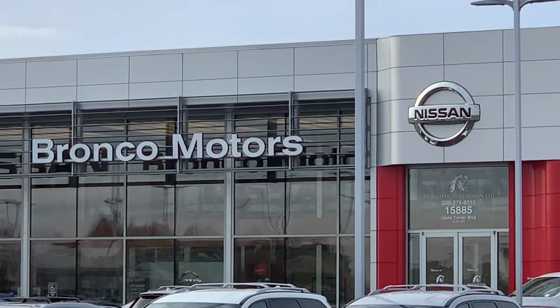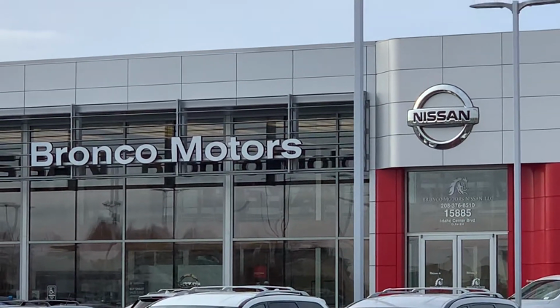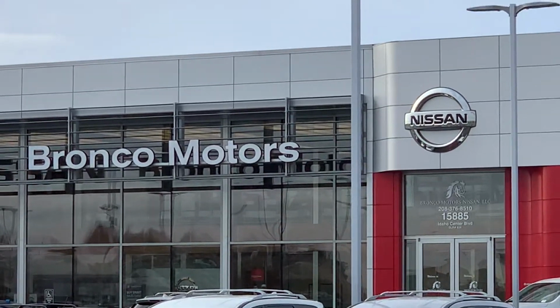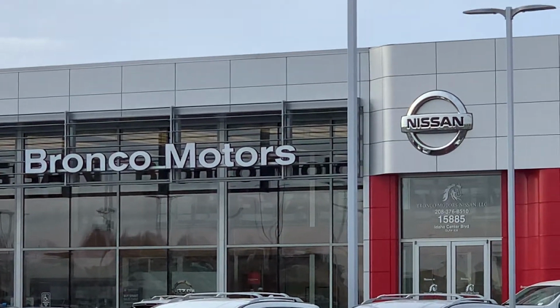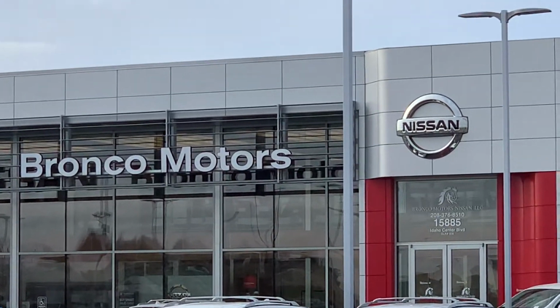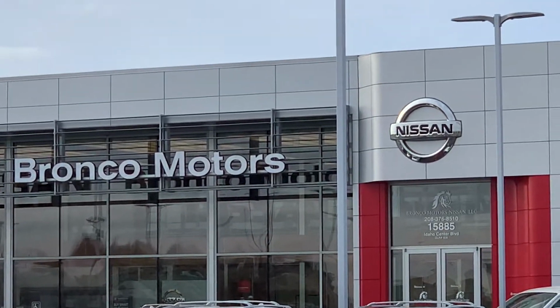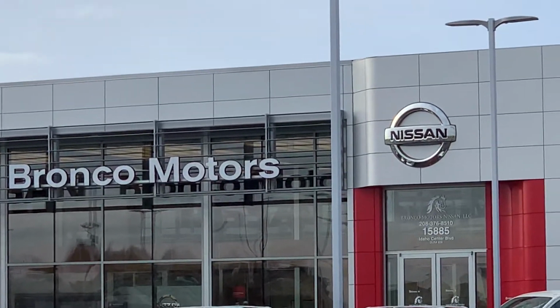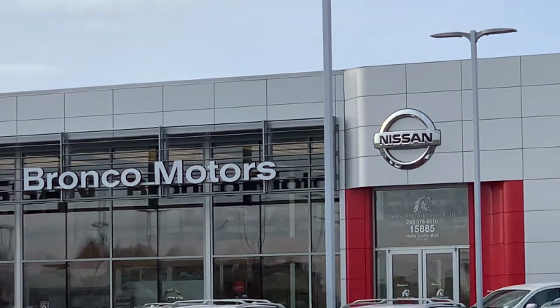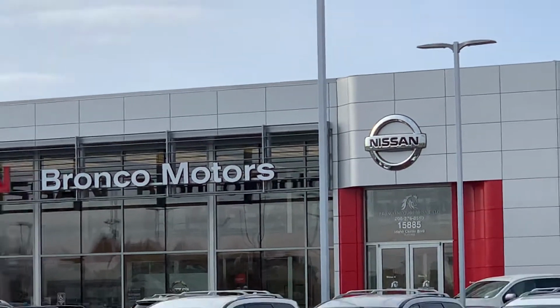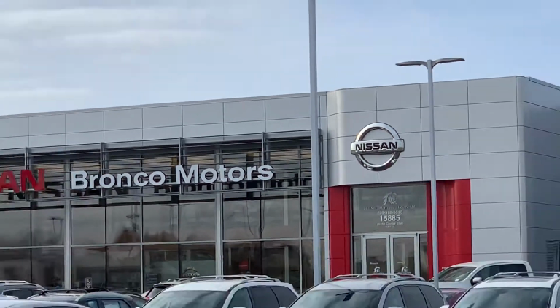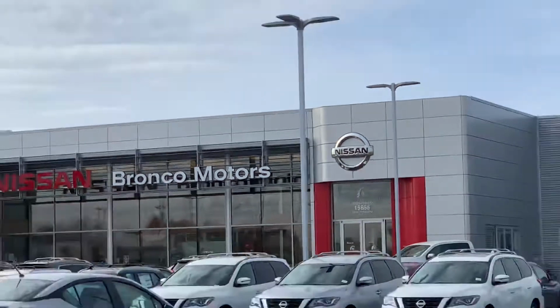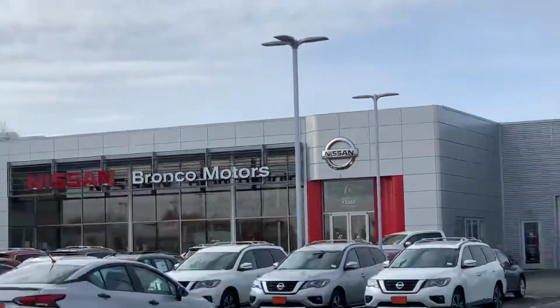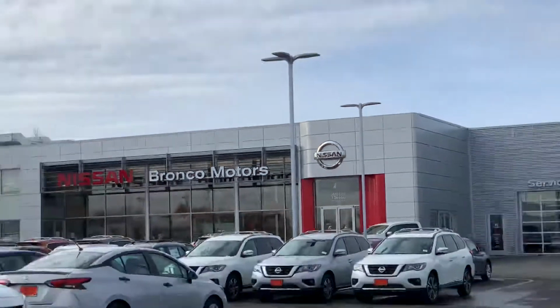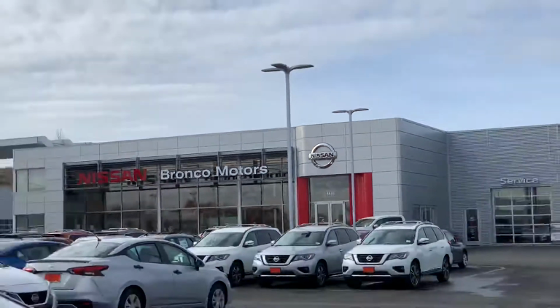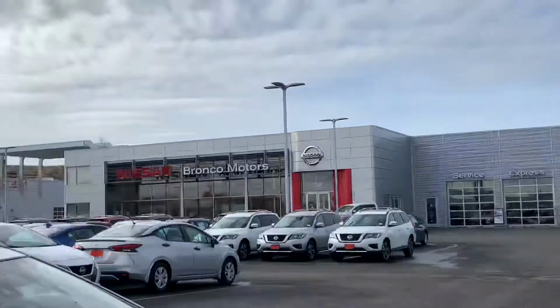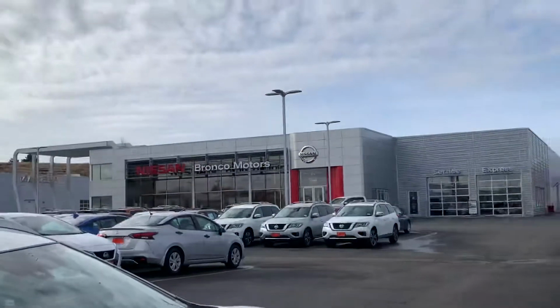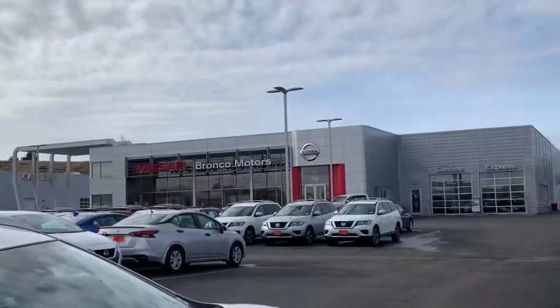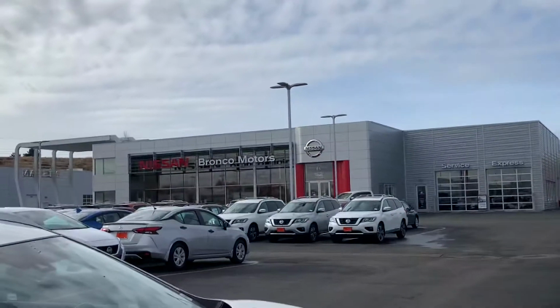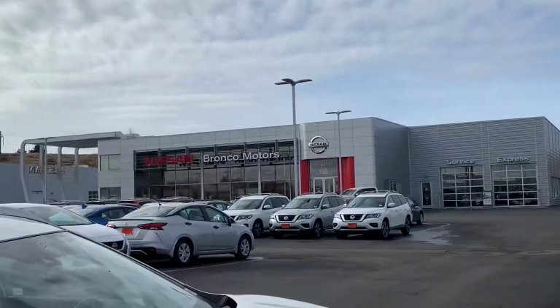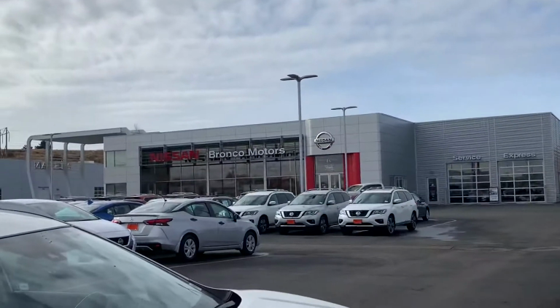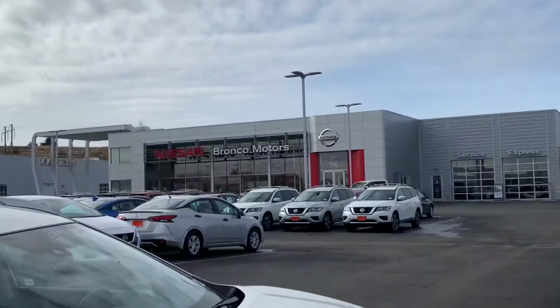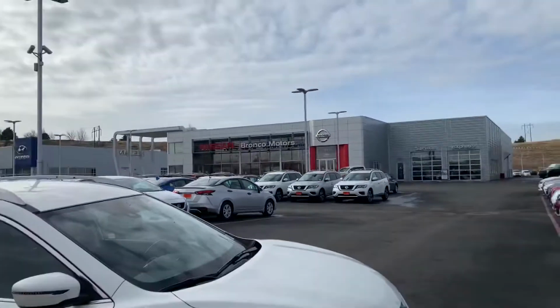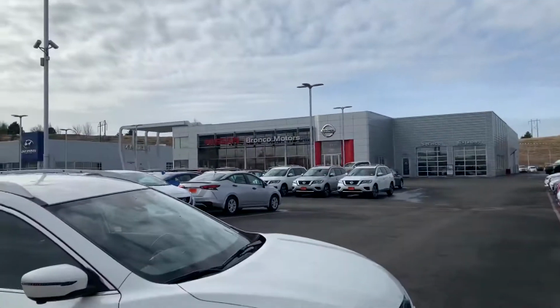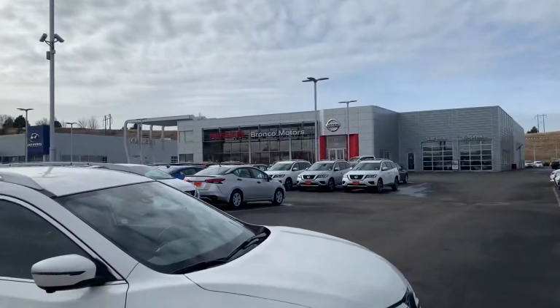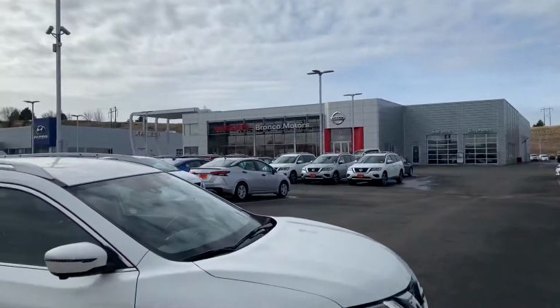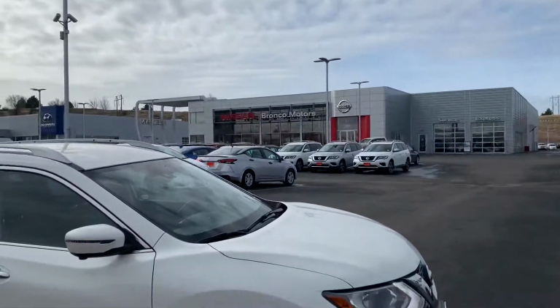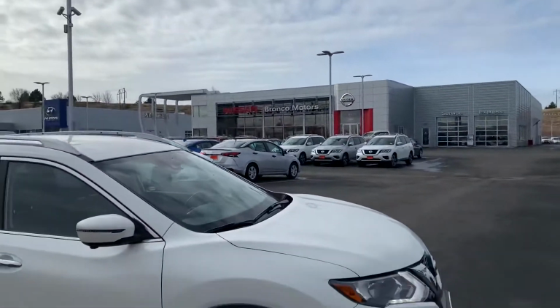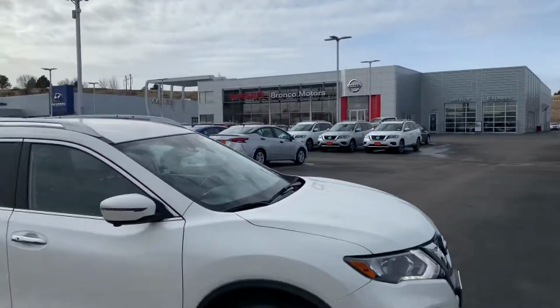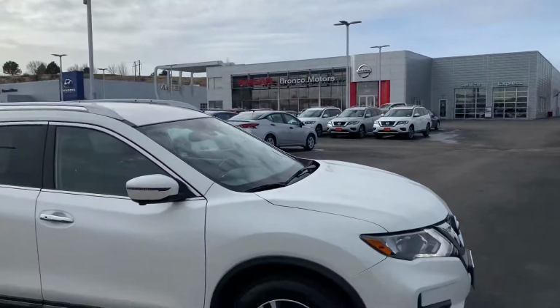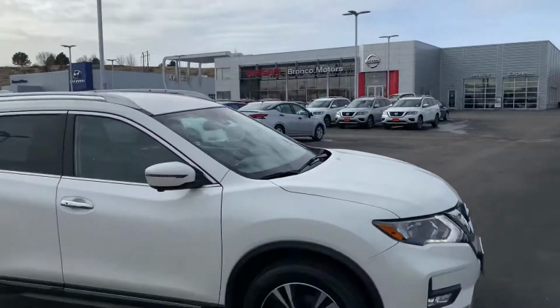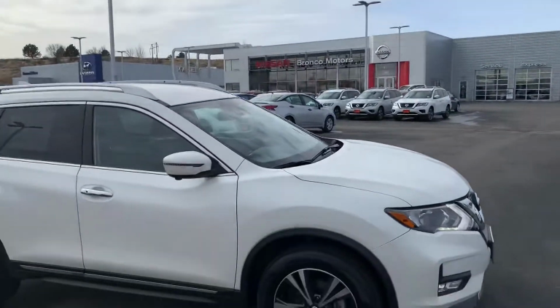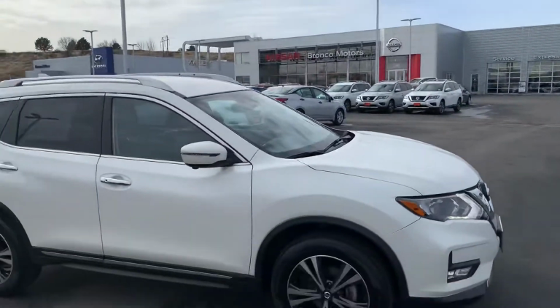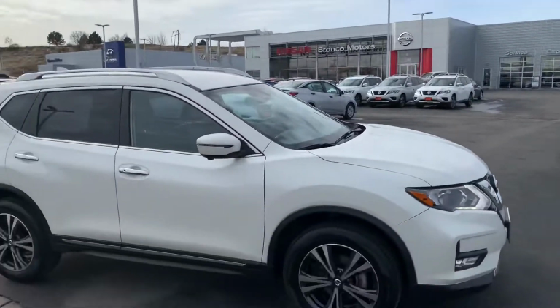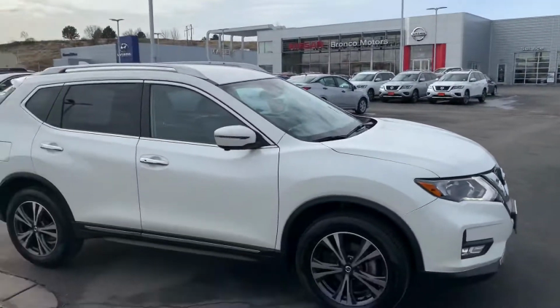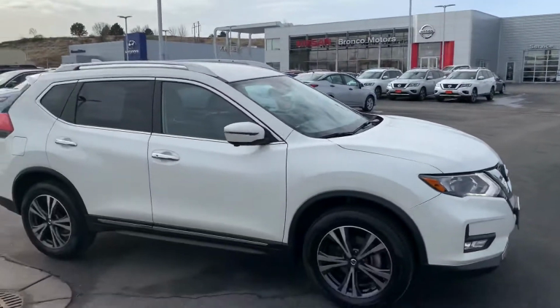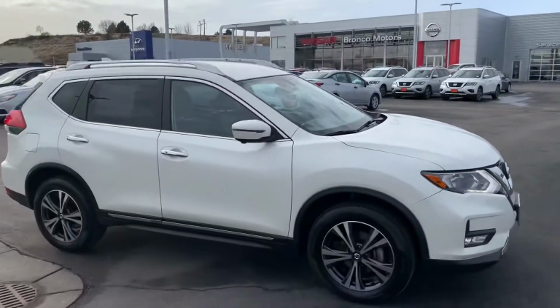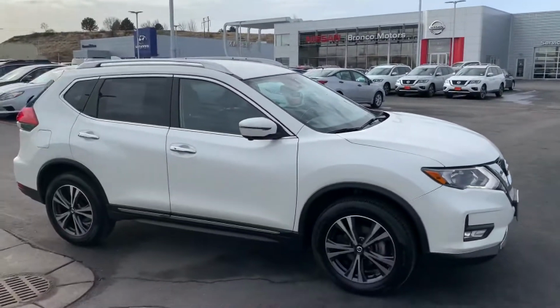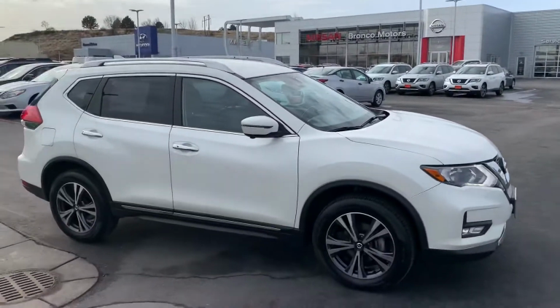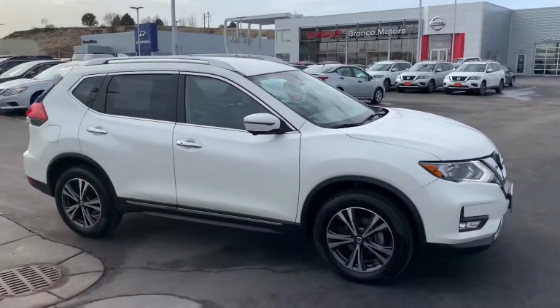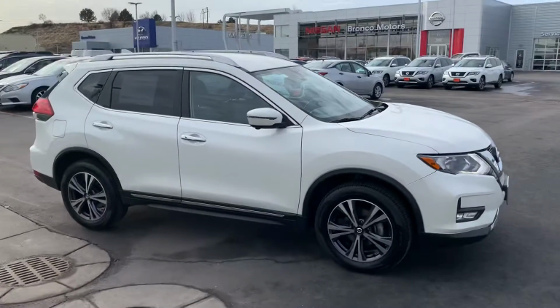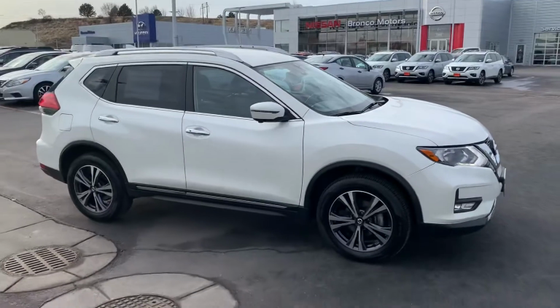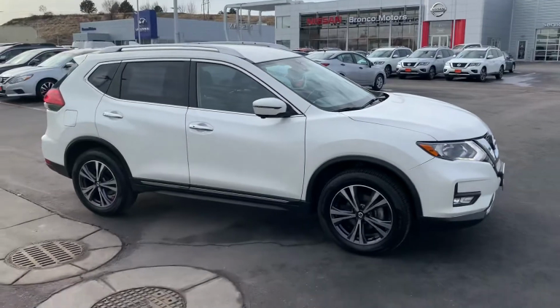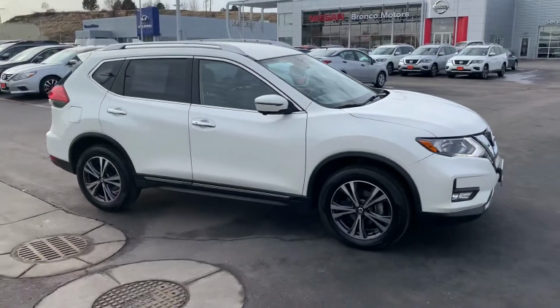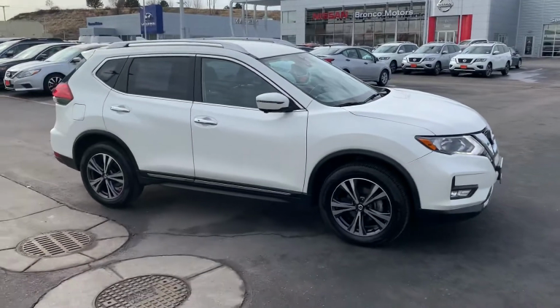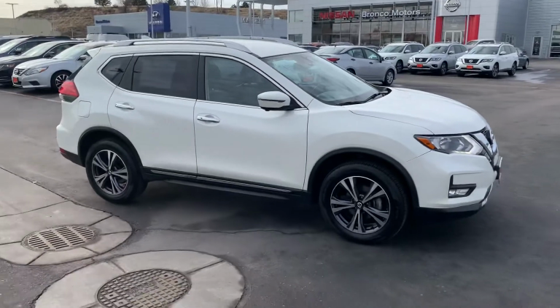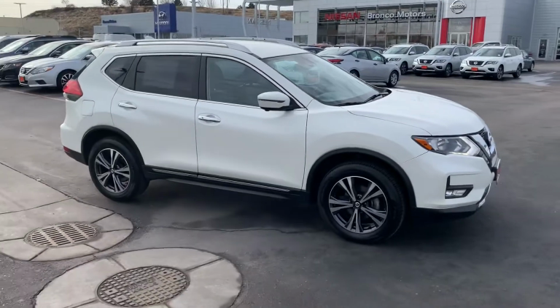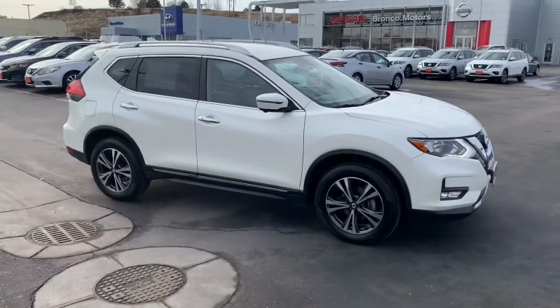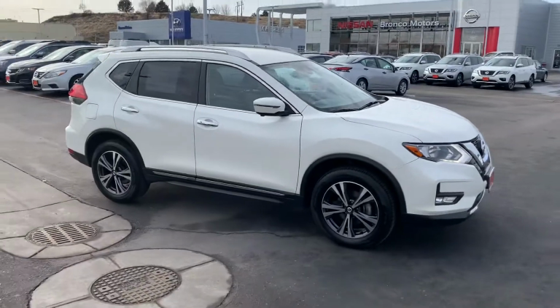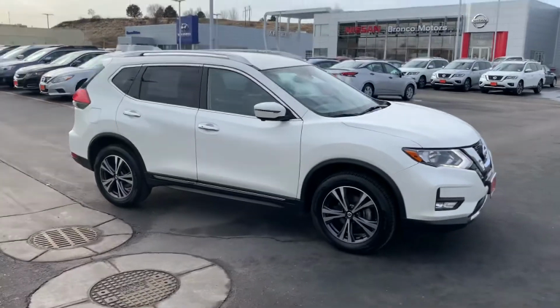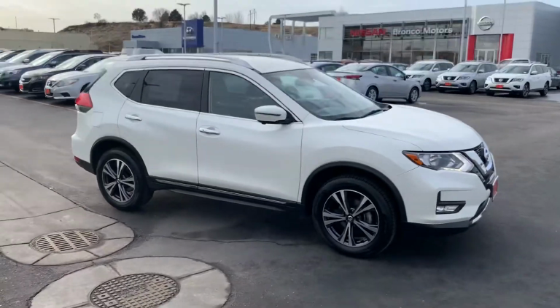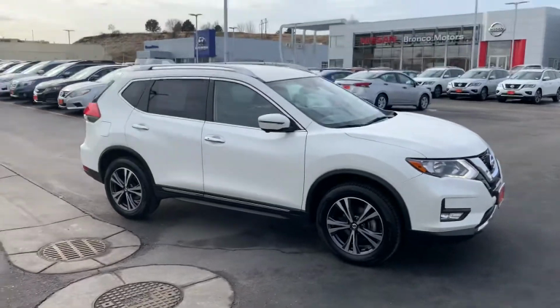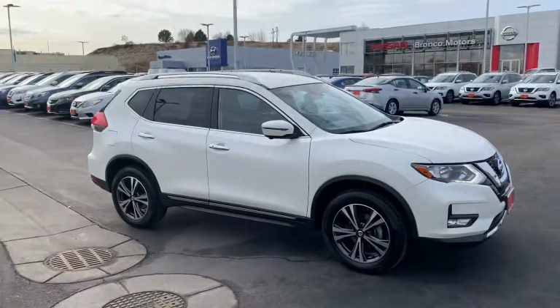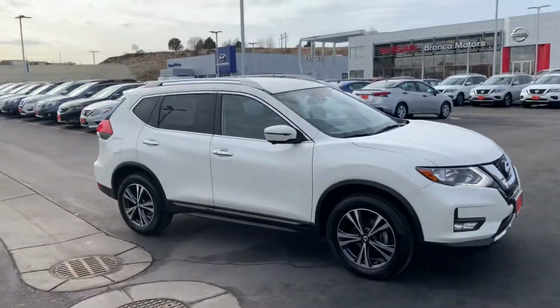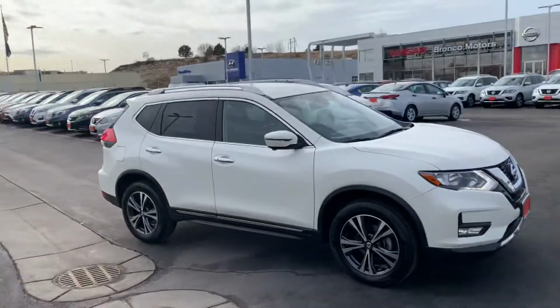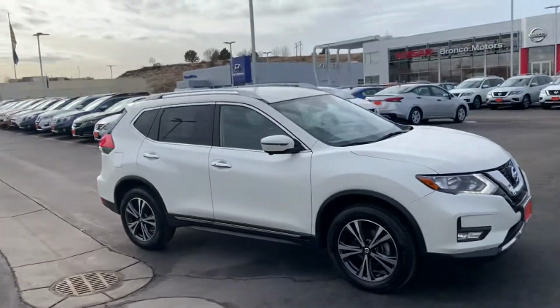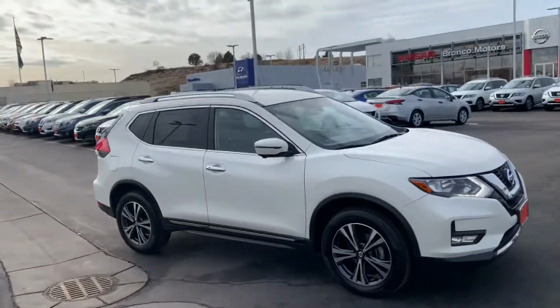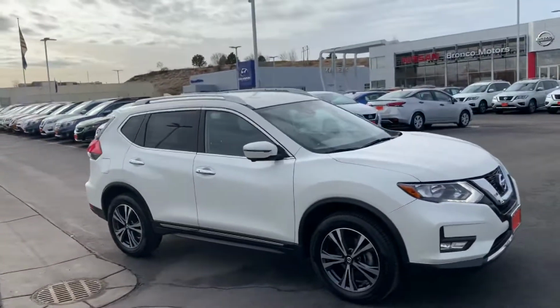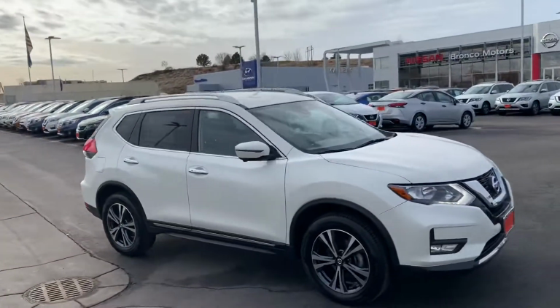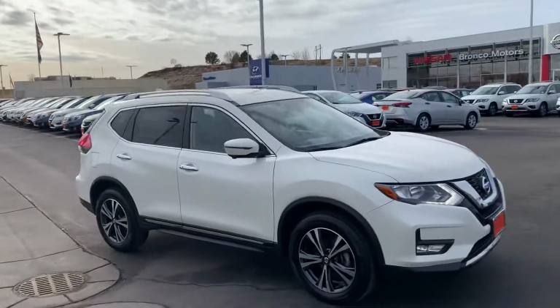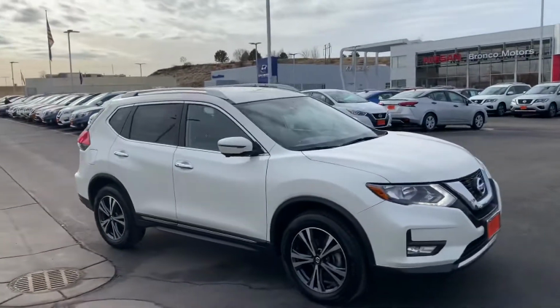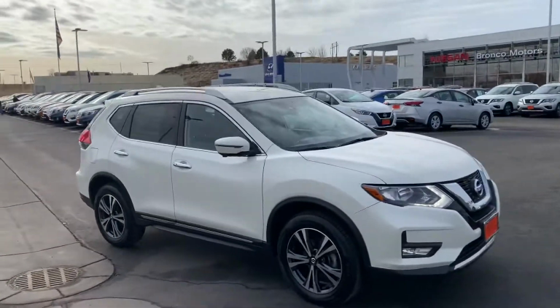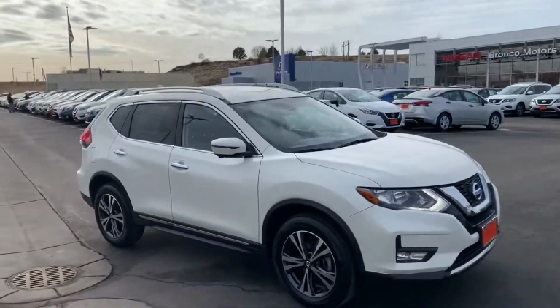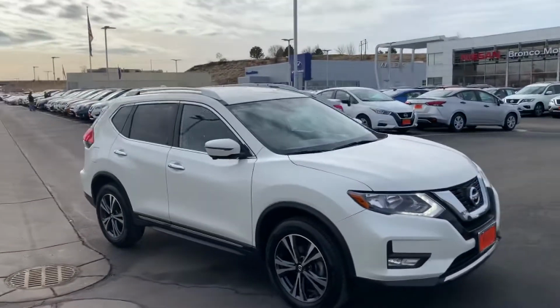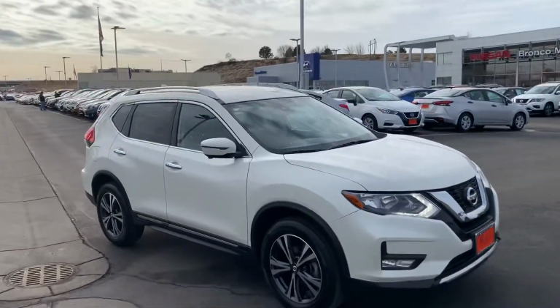Hello Christy, it's Jeremiah at Bronco Motors. I wanted to shoot this video for you. This was the vehicle you were asking about.